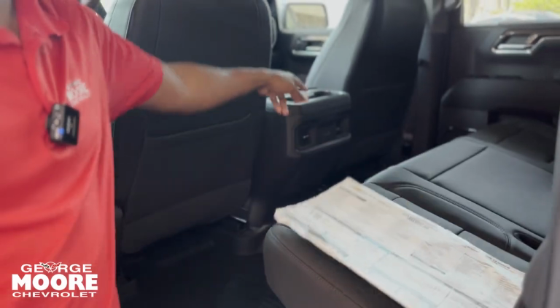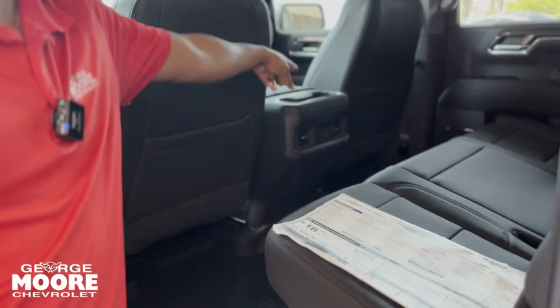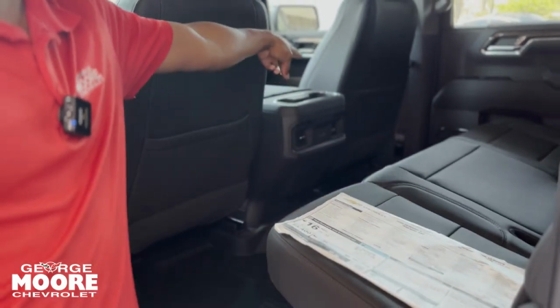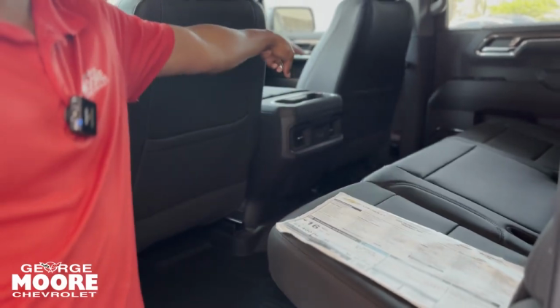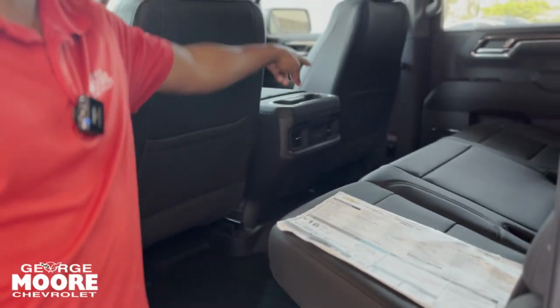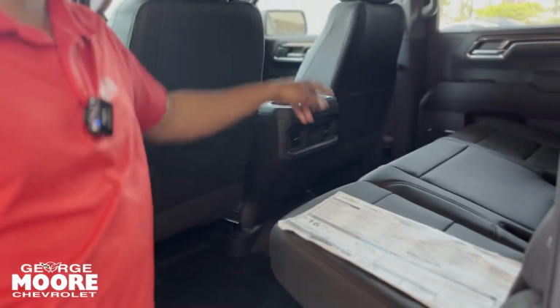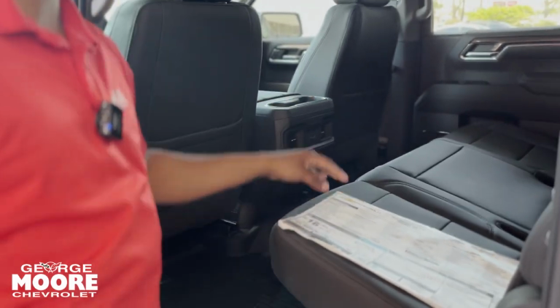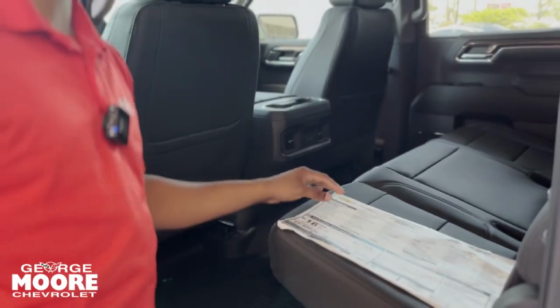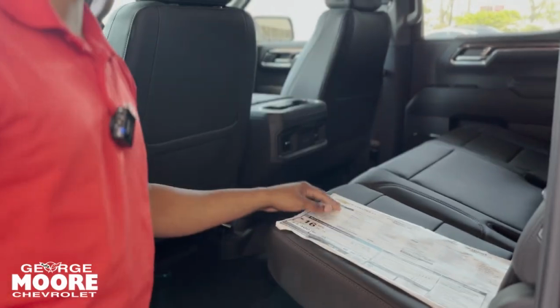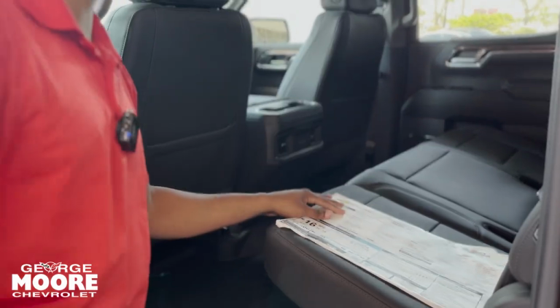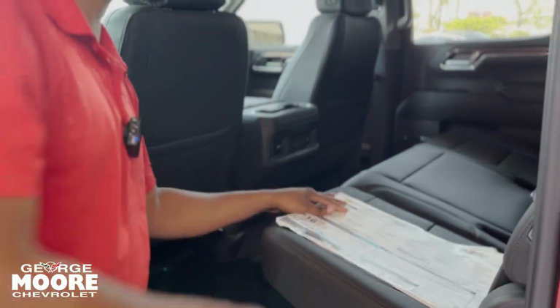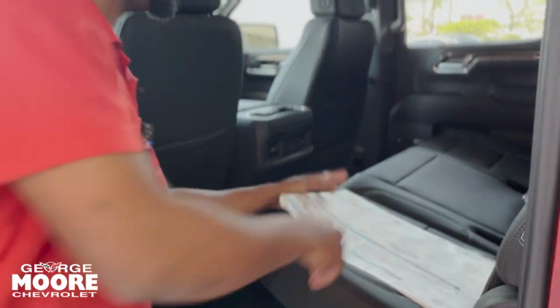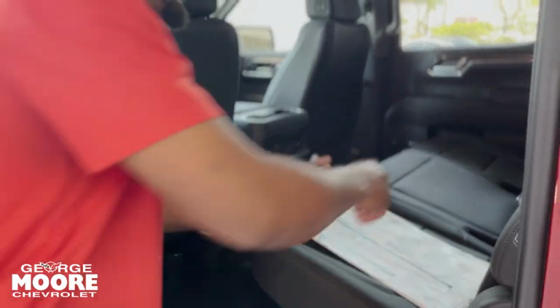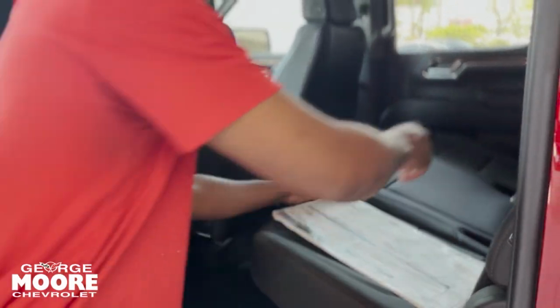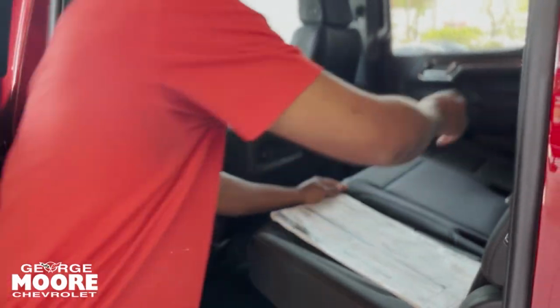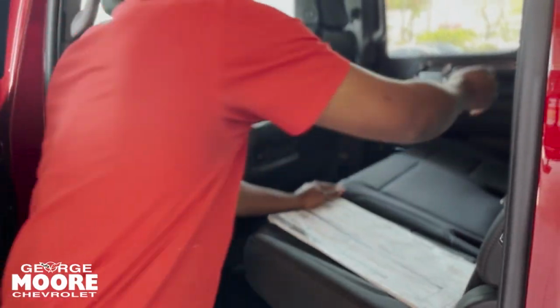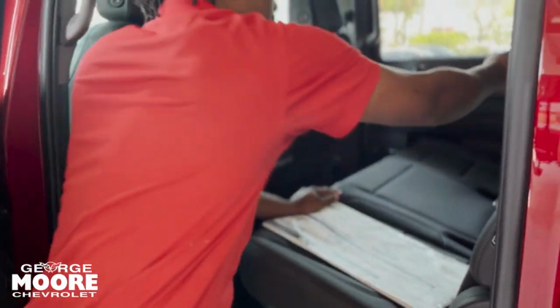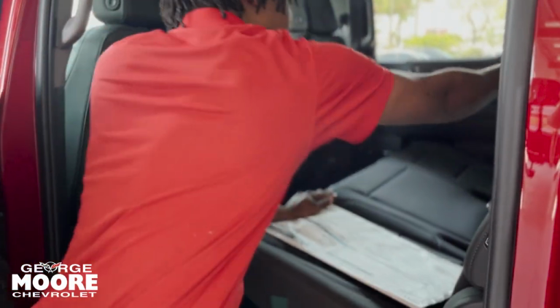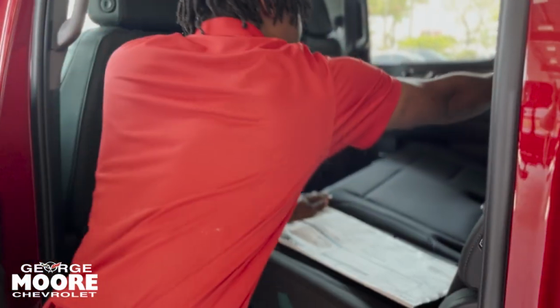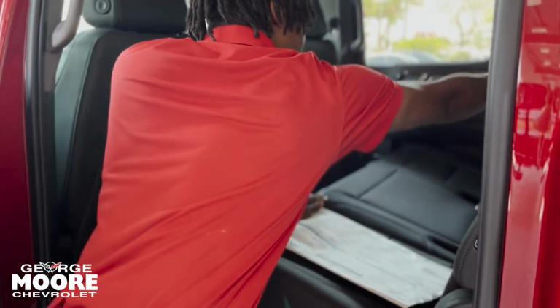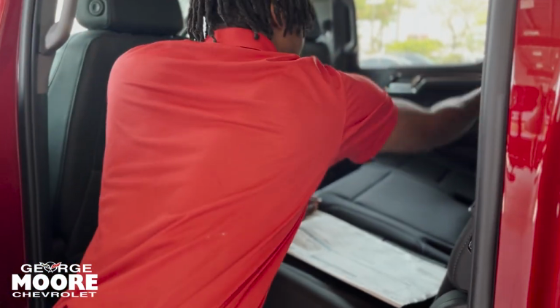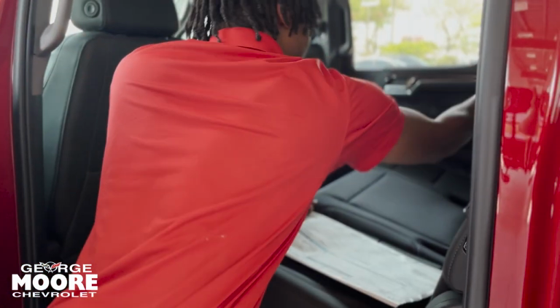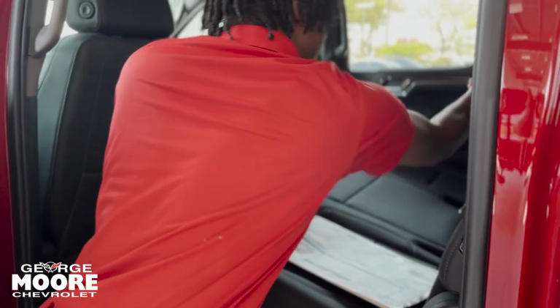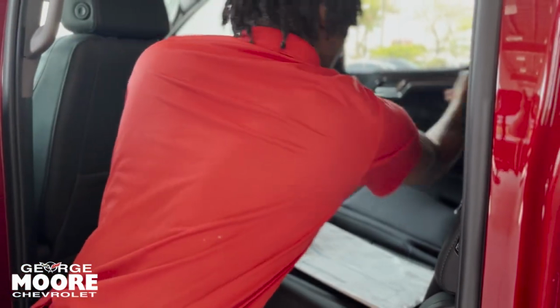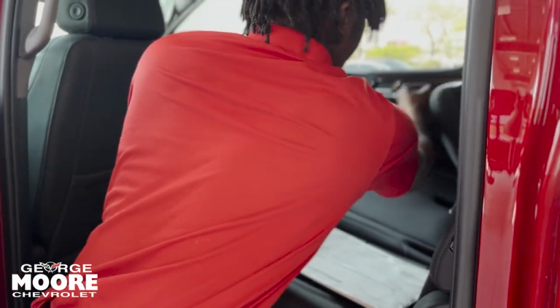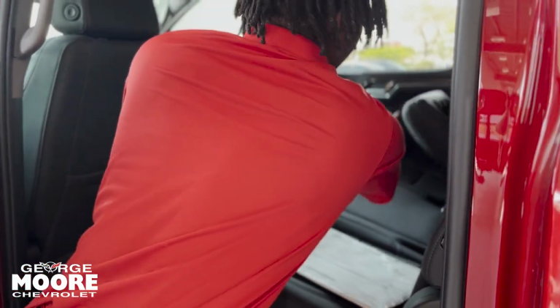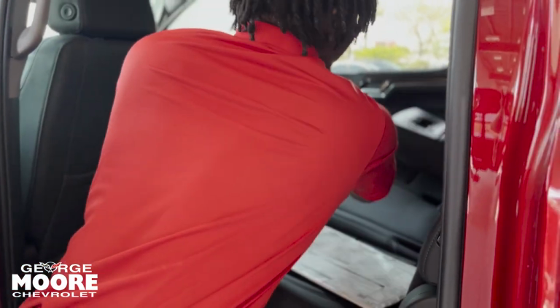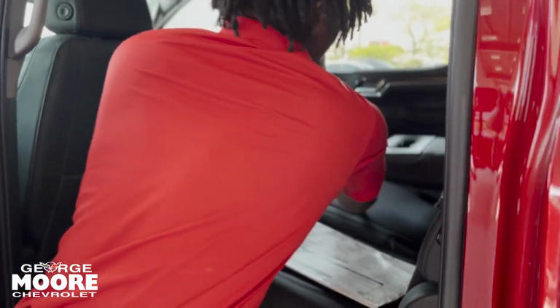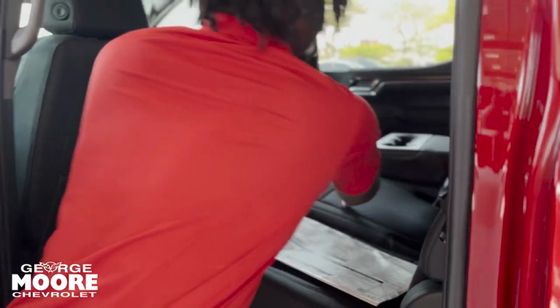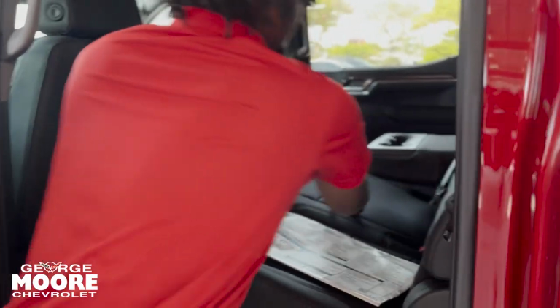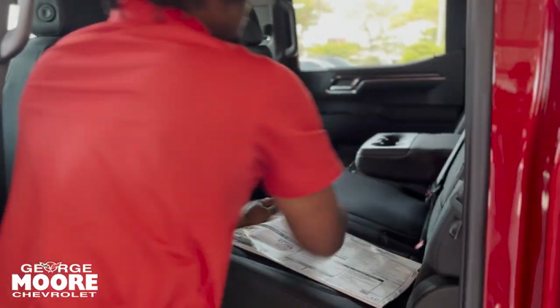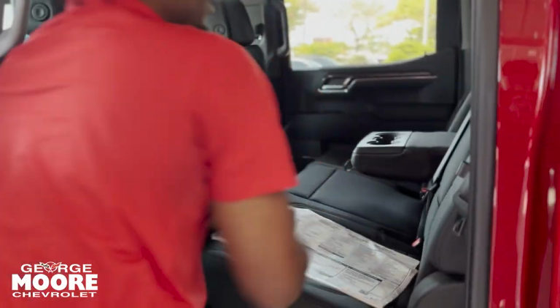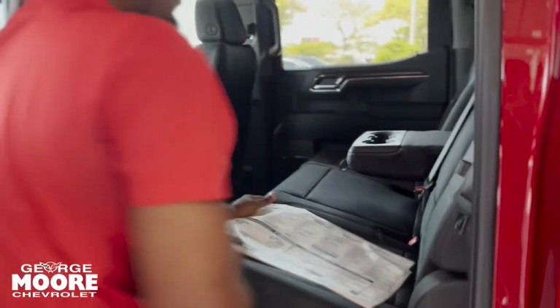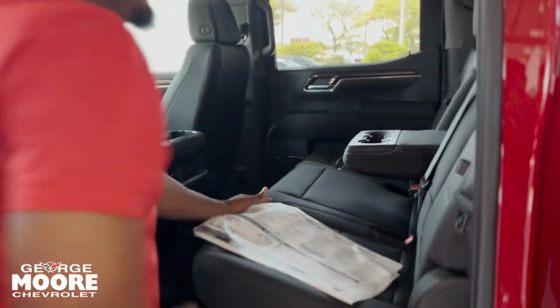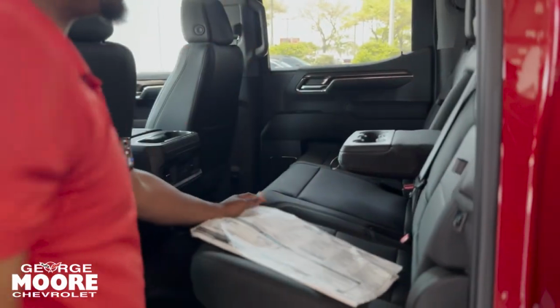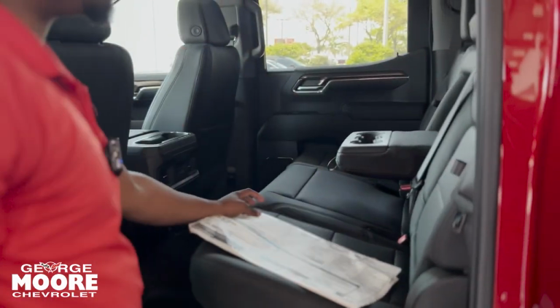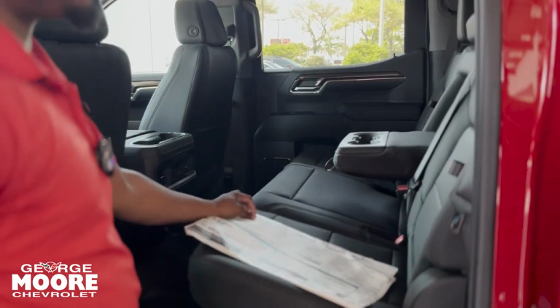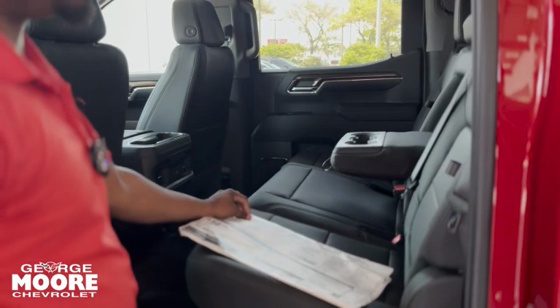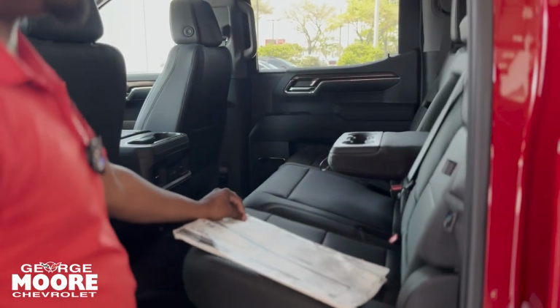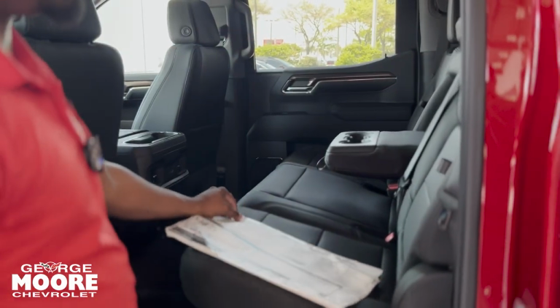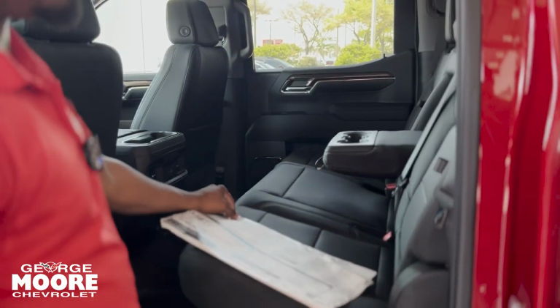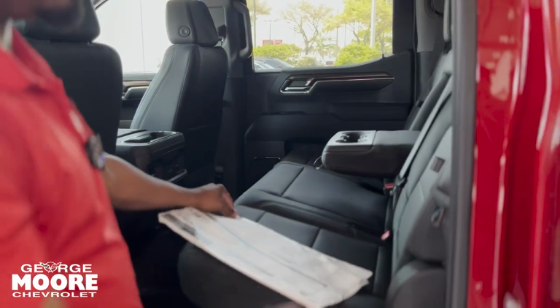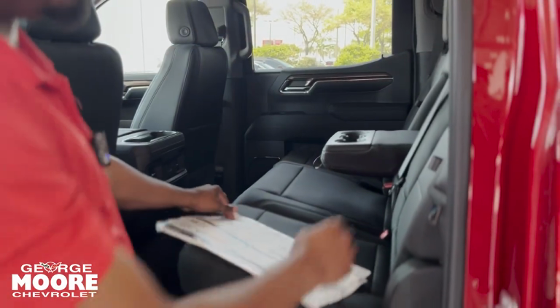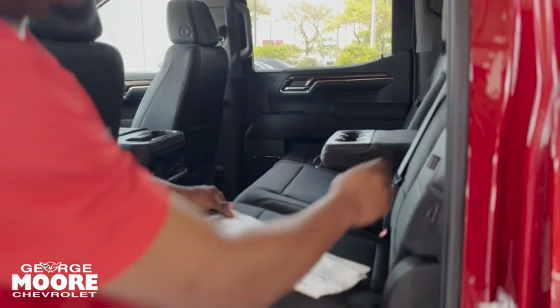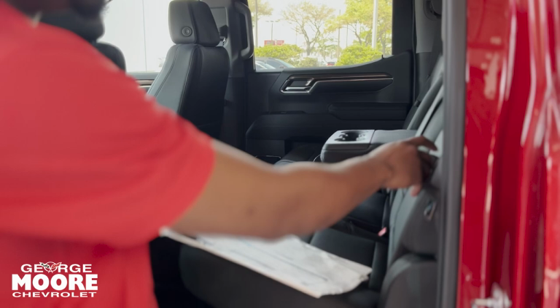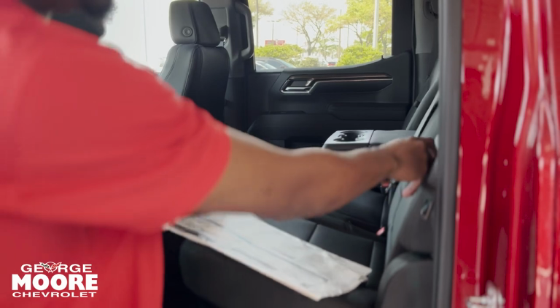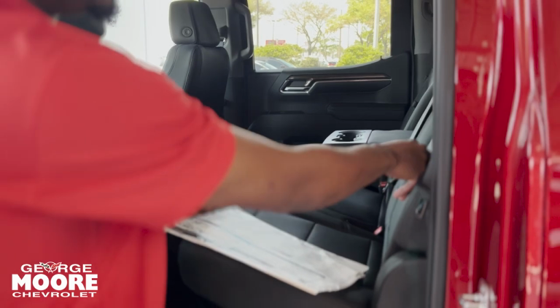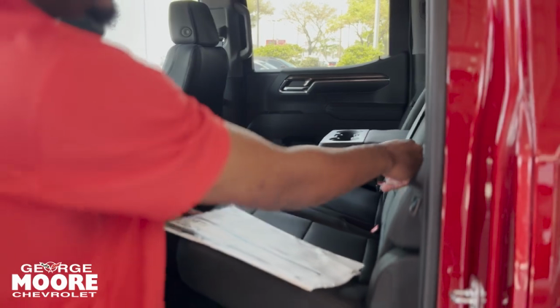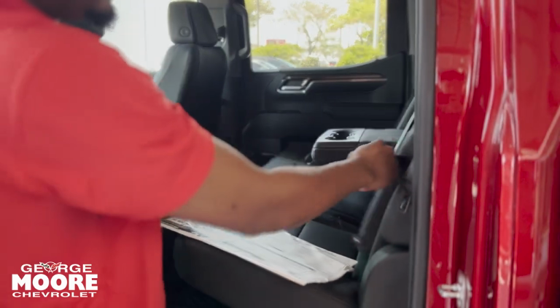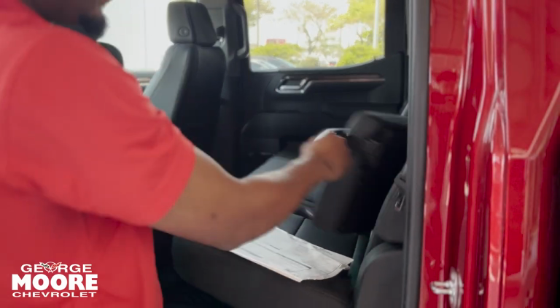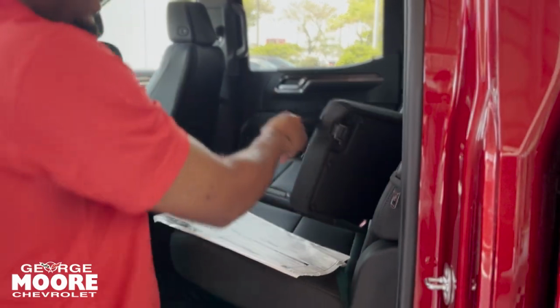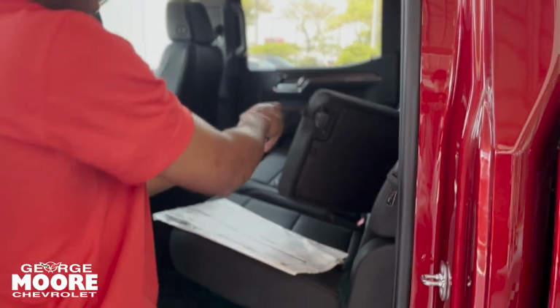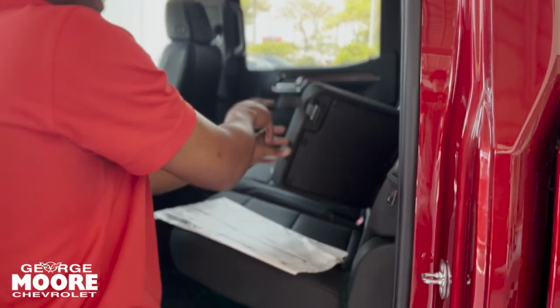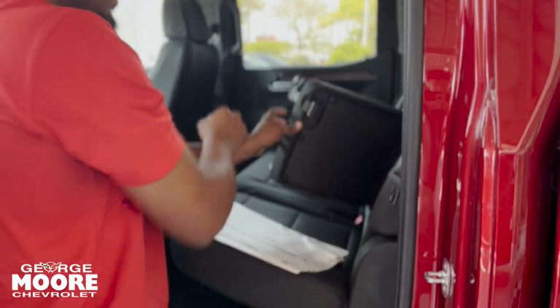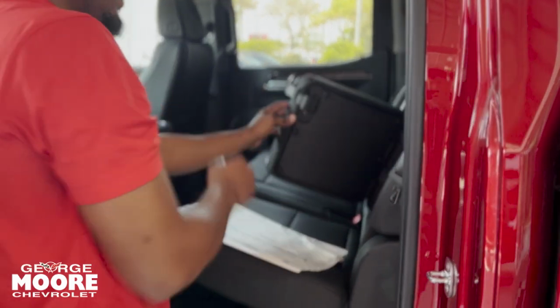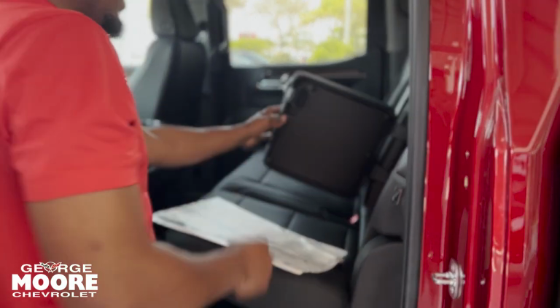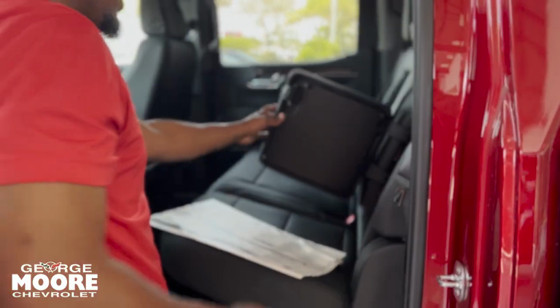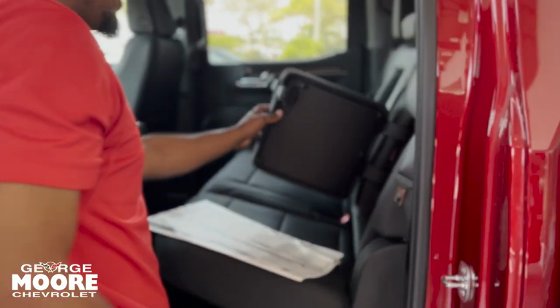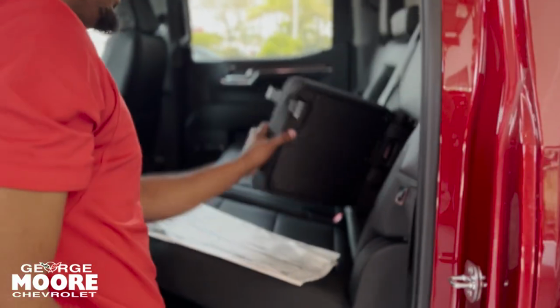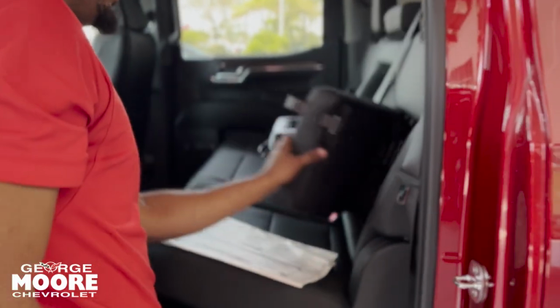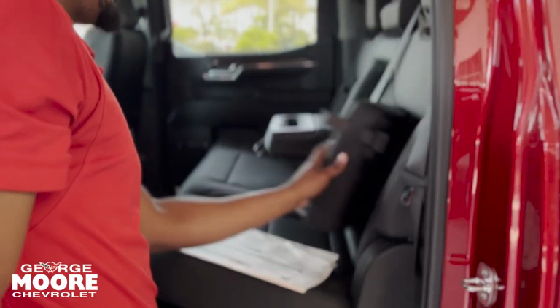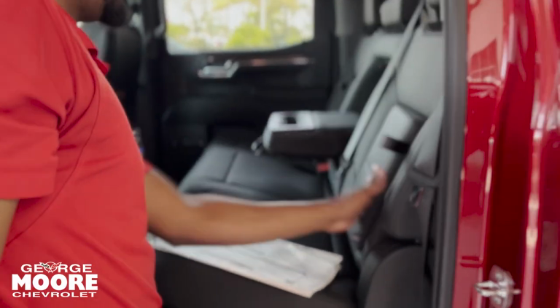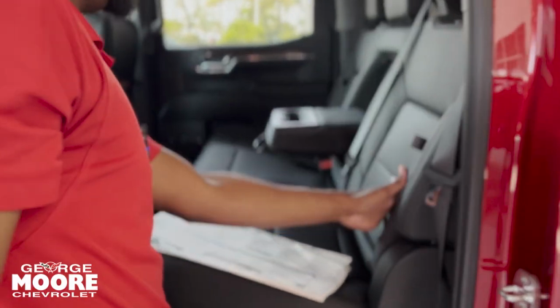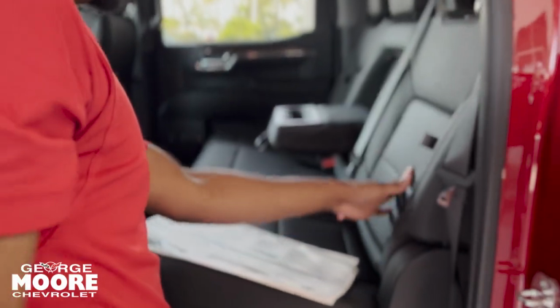Also have vents in the back. You get two cup holders right here, and some more cup holders right there on the armrest. Each side has these little cubbies right here.